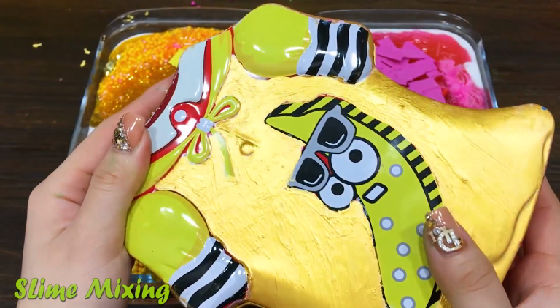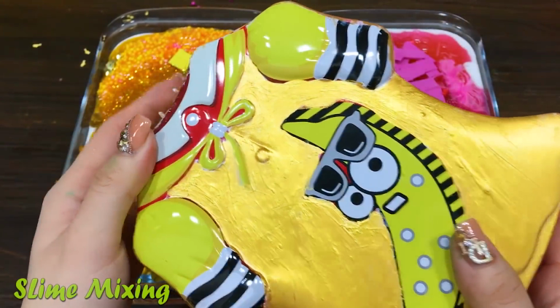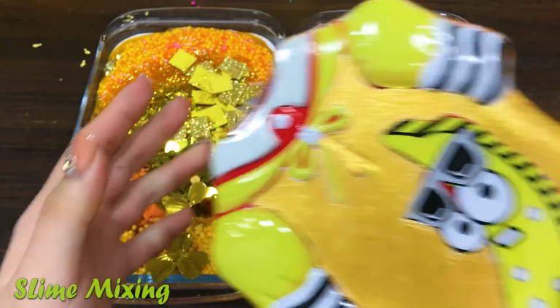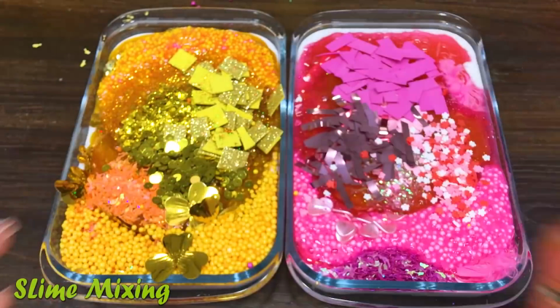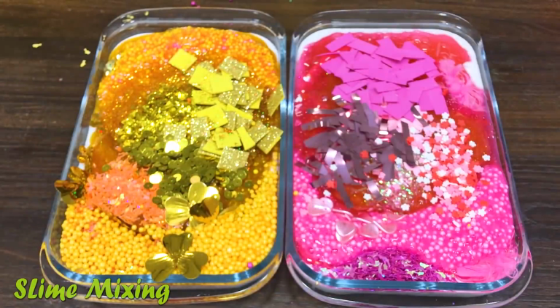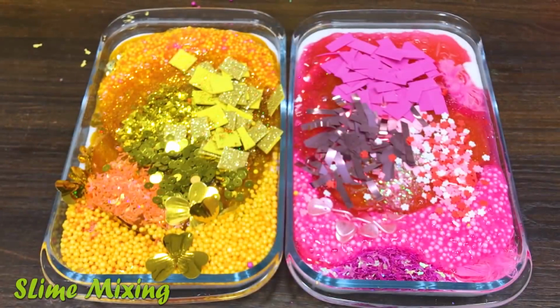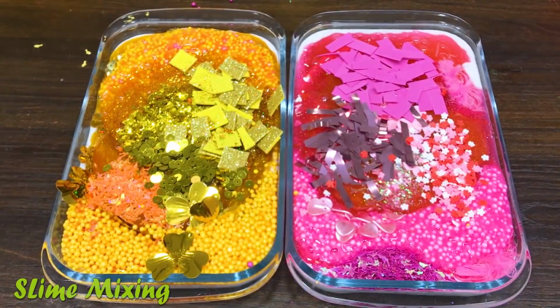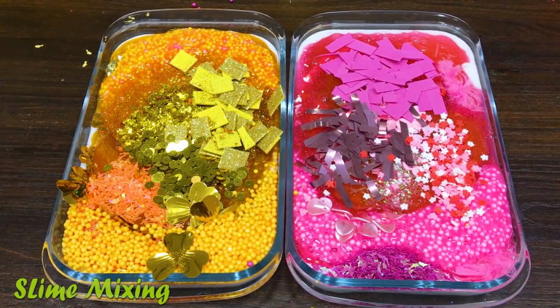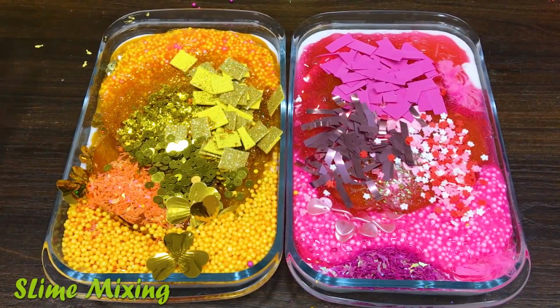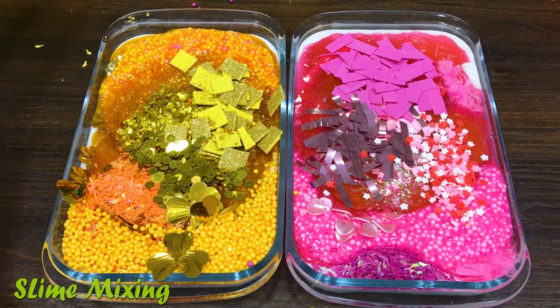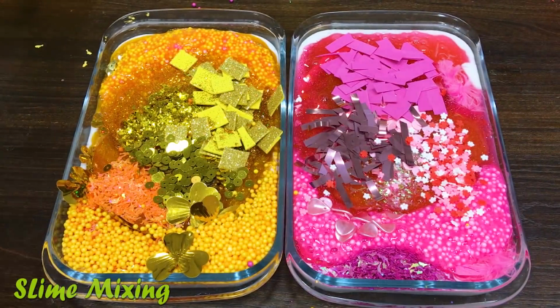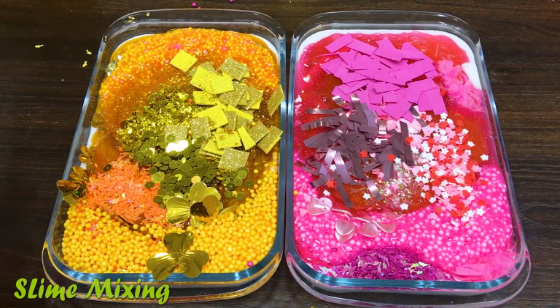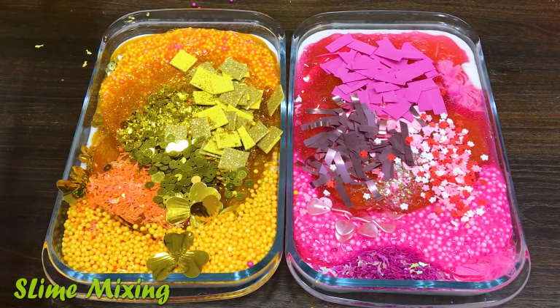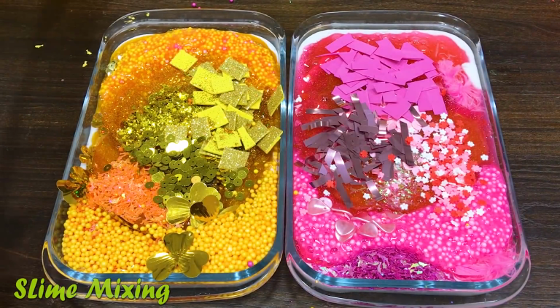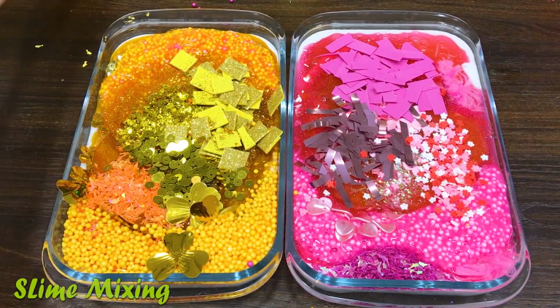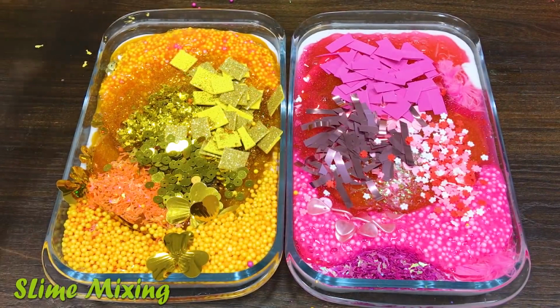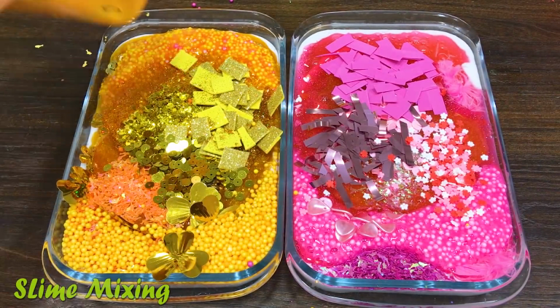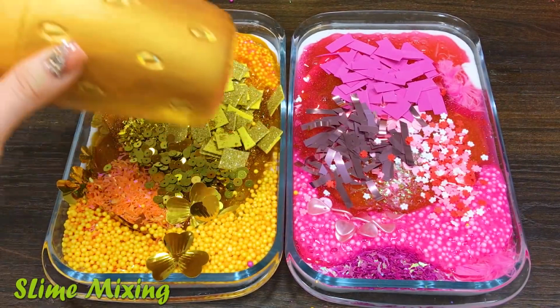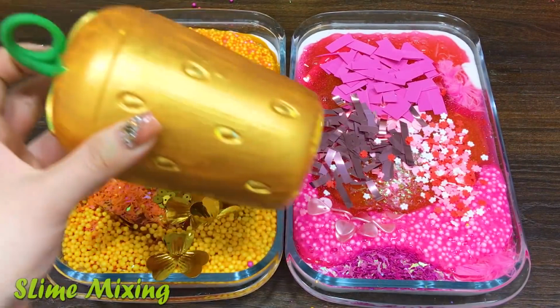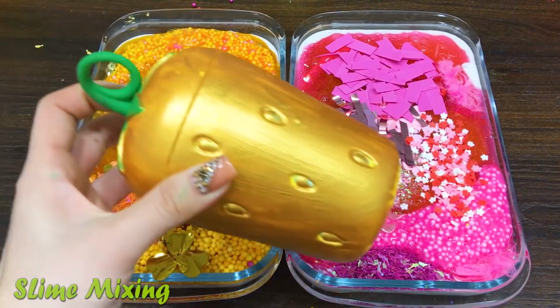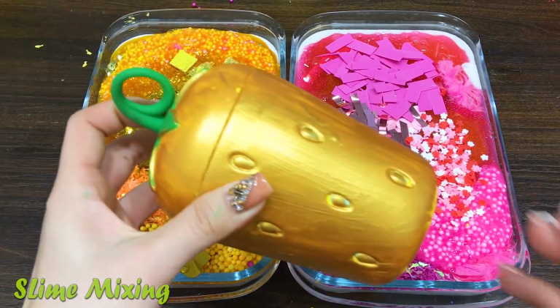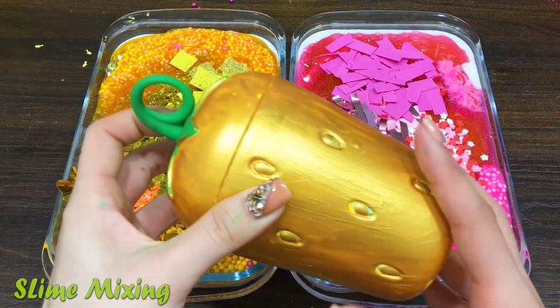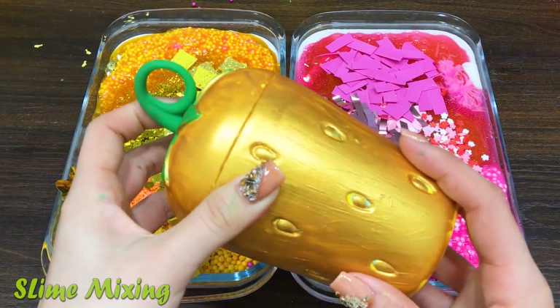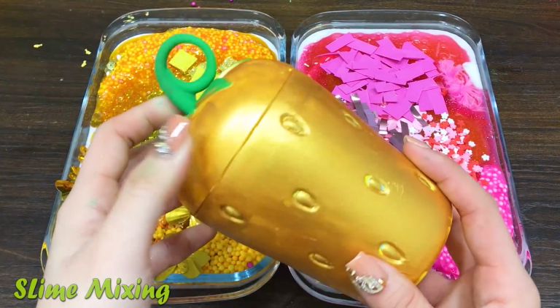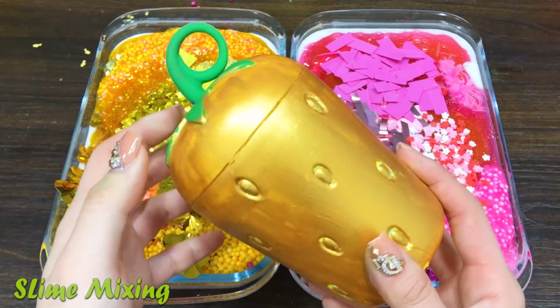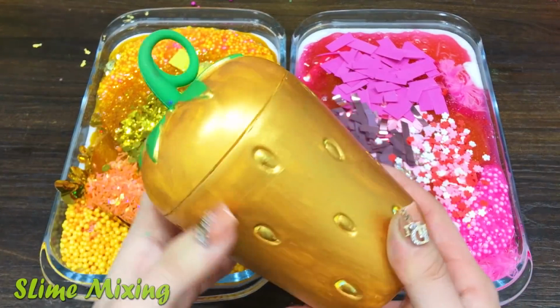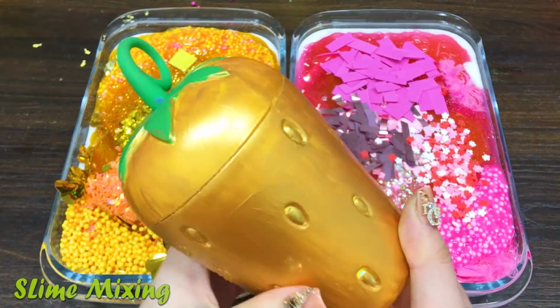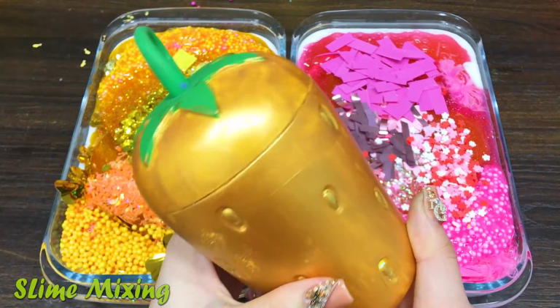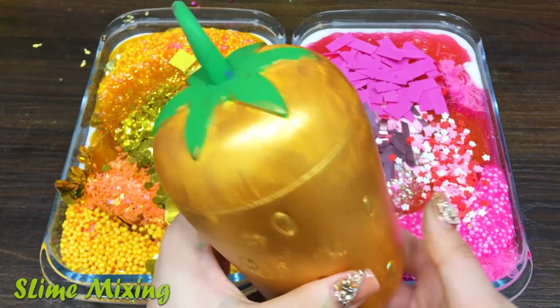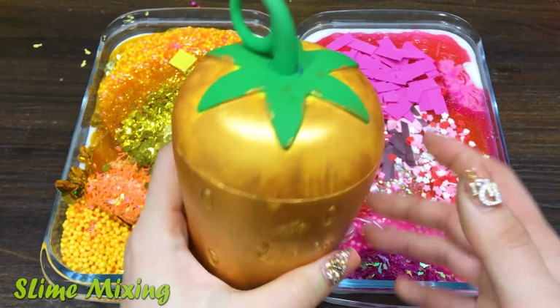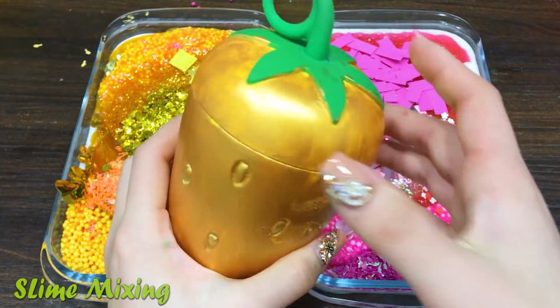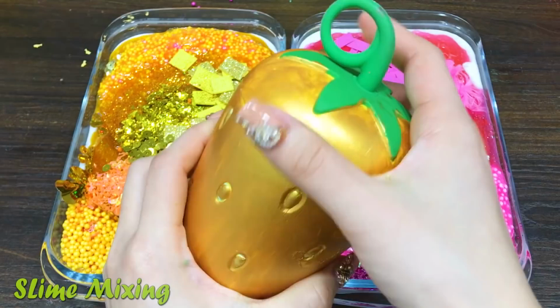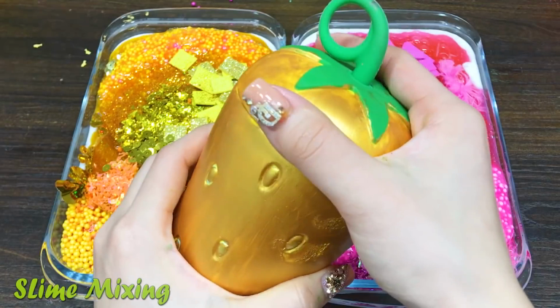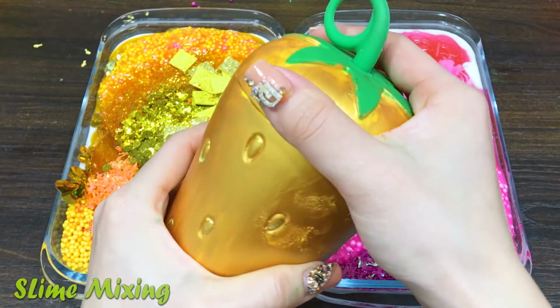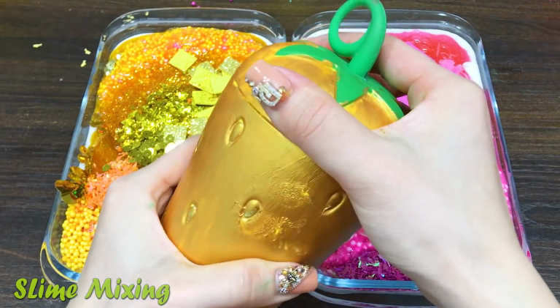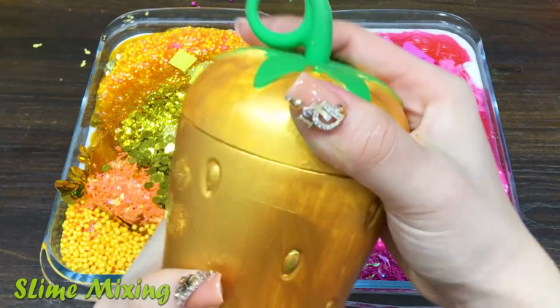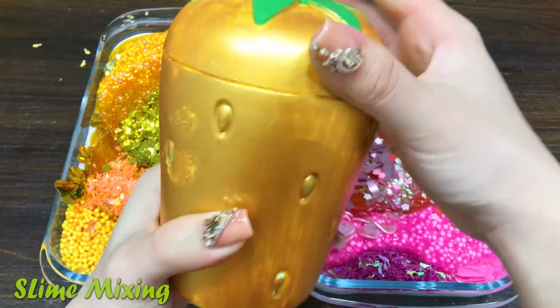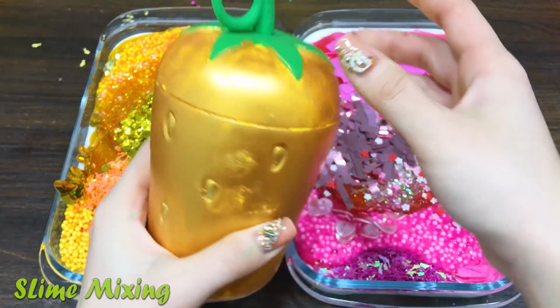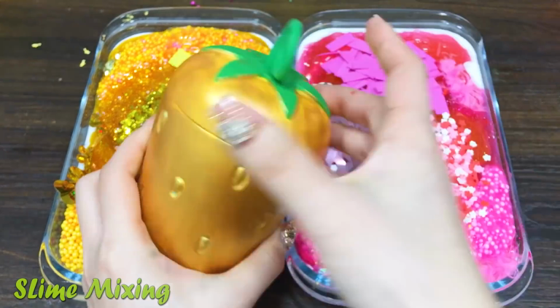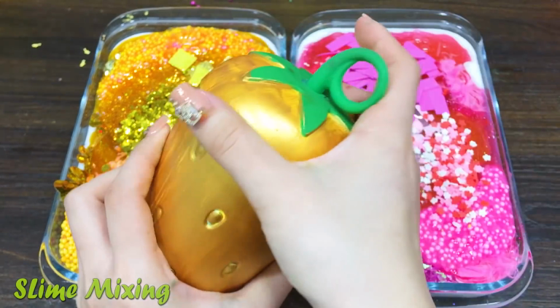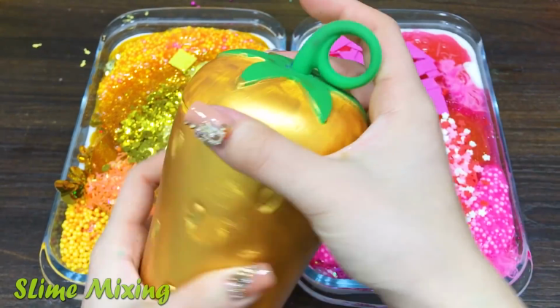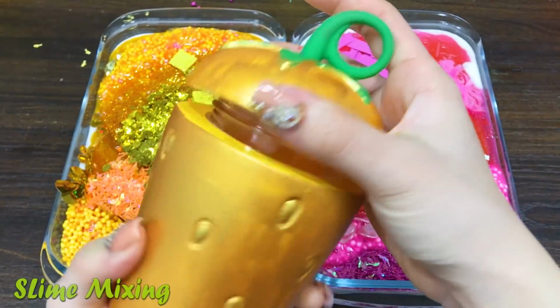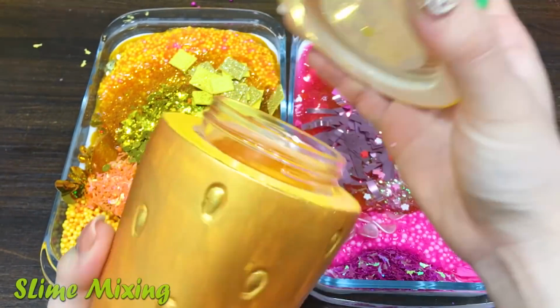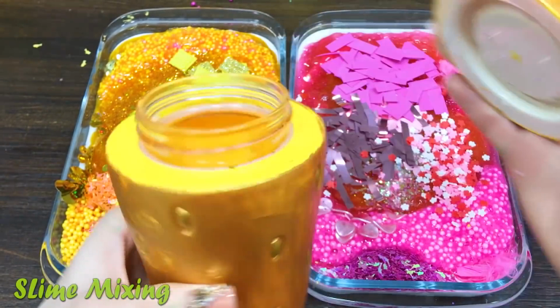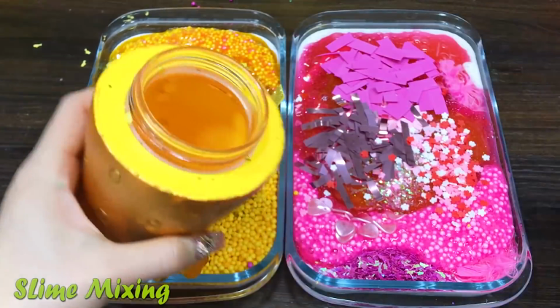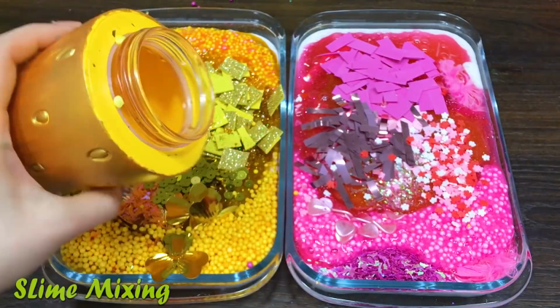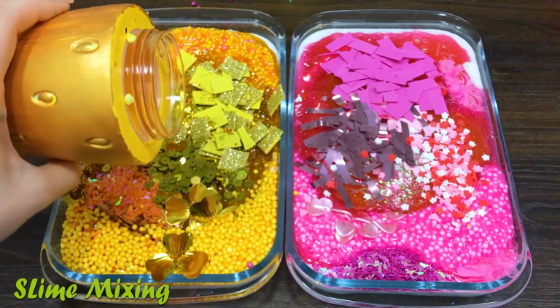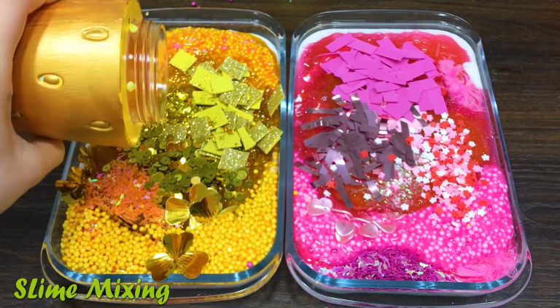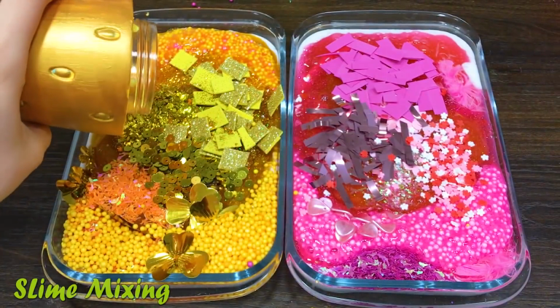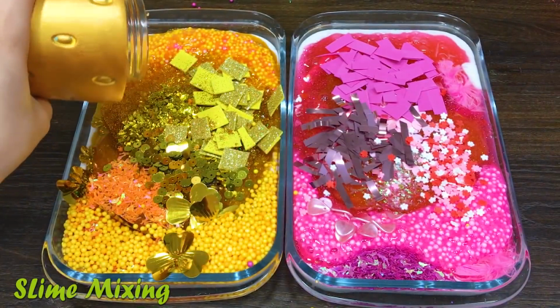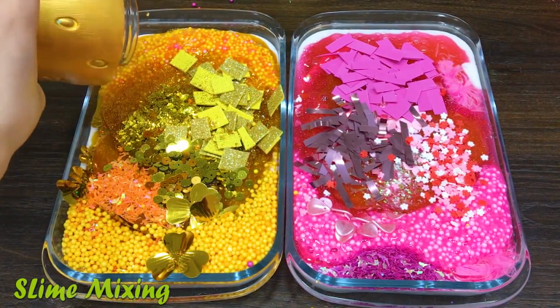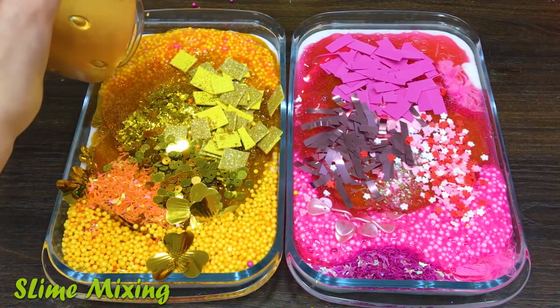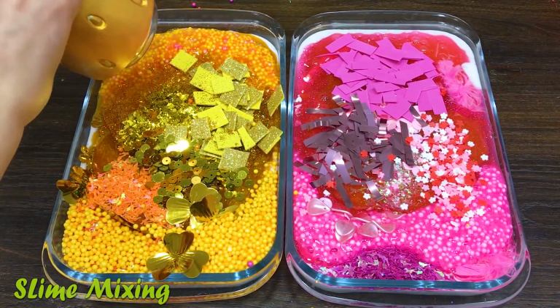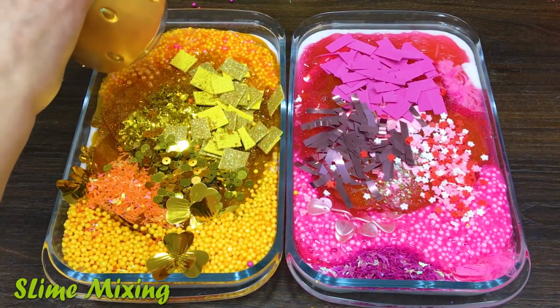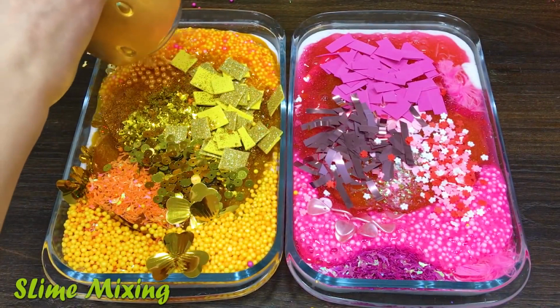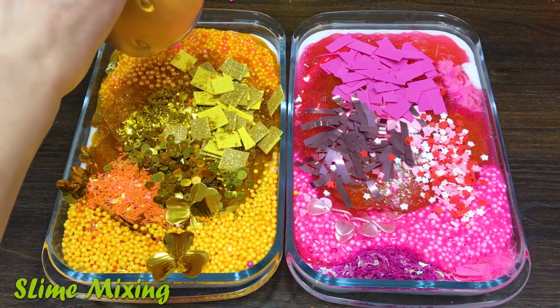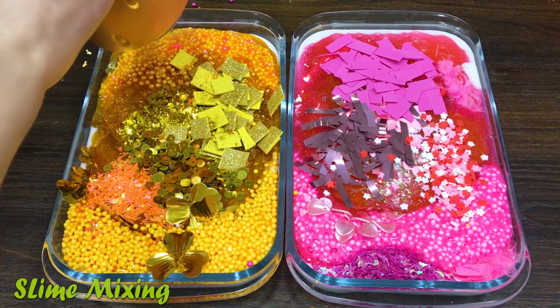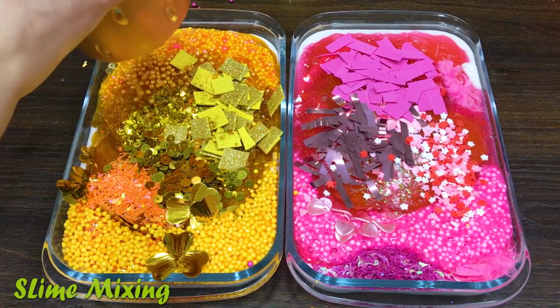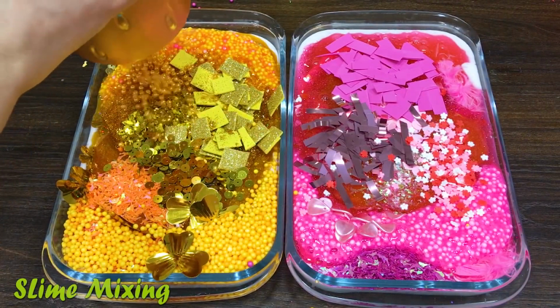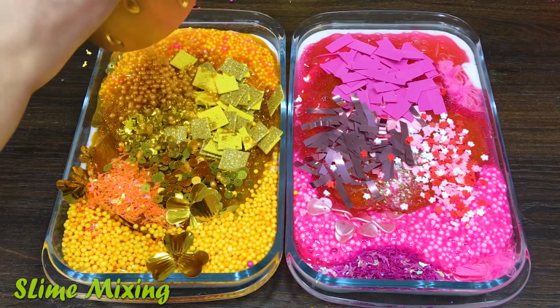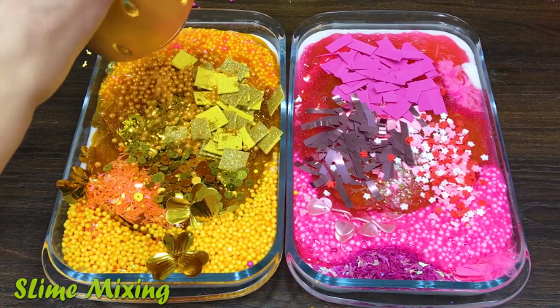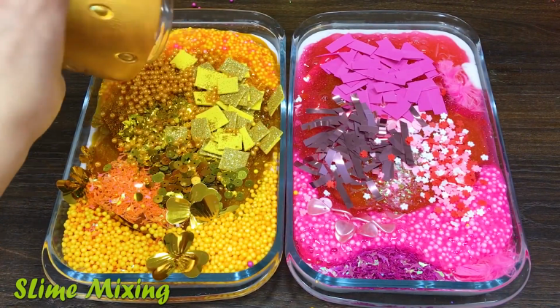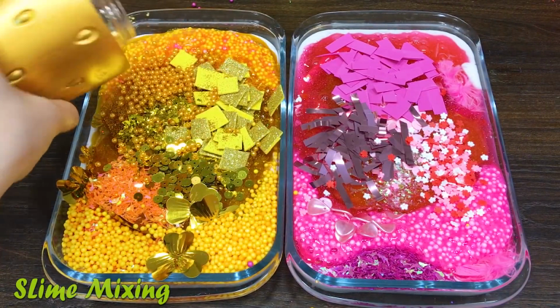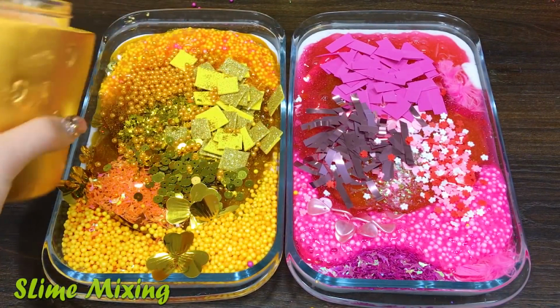And then we'll be able to get back to the bottom. So now we're going to make sure that the bottom line is small, but it needs to be more smooth. See the bottom line. I think I'm going to make sure that the bottom line is going to be the top line.